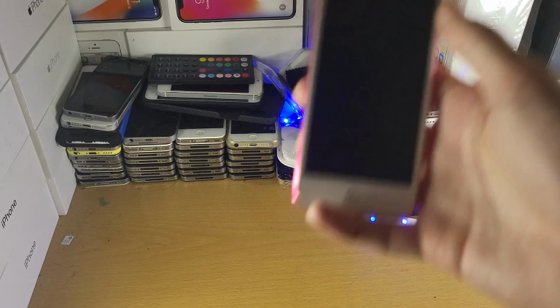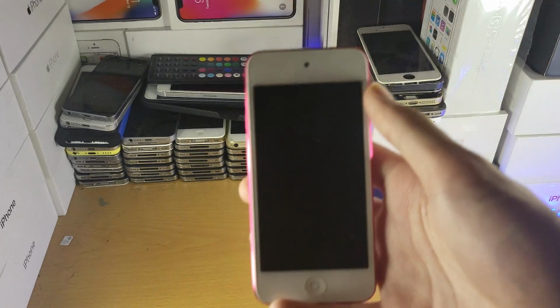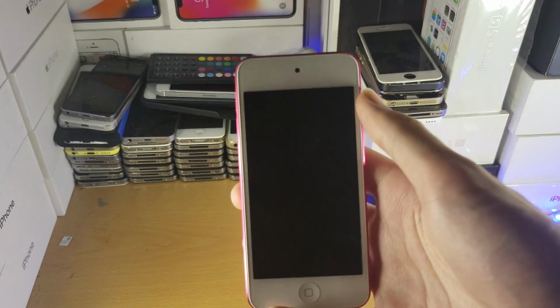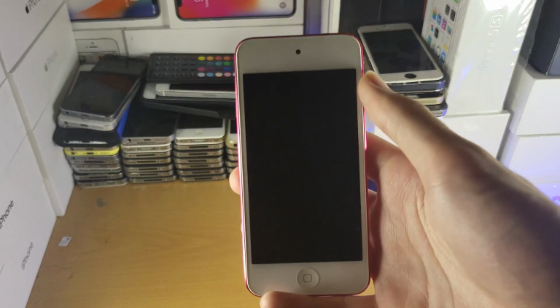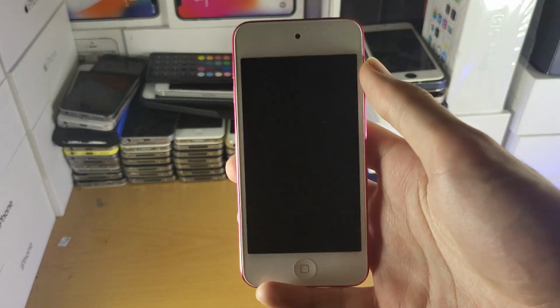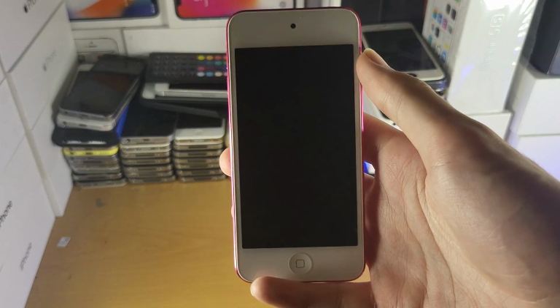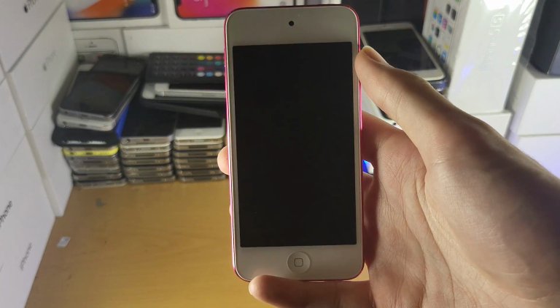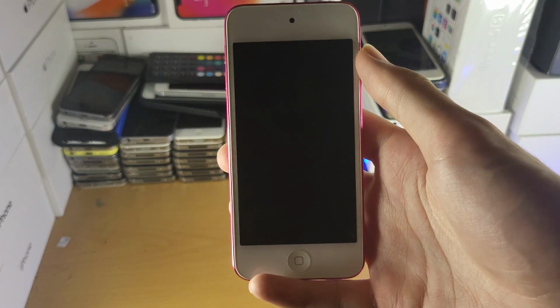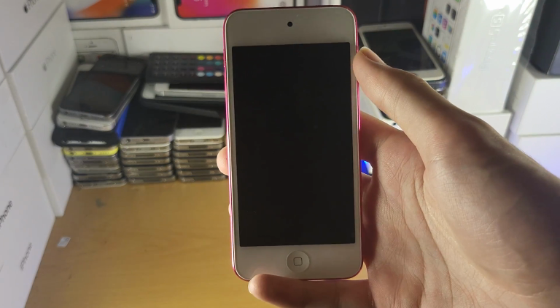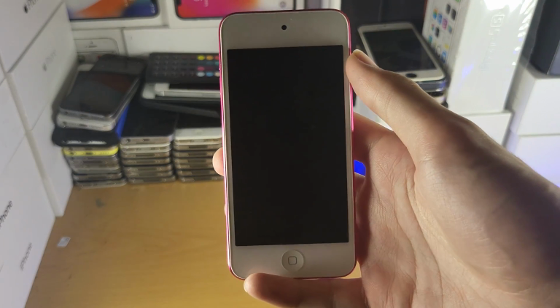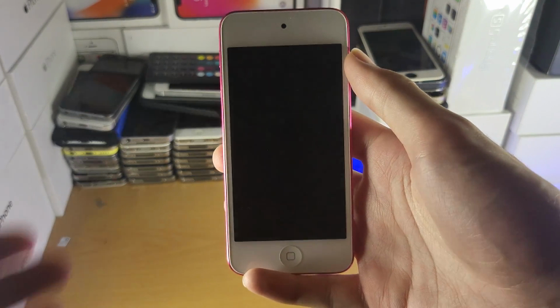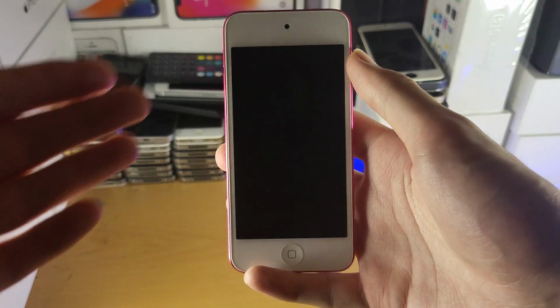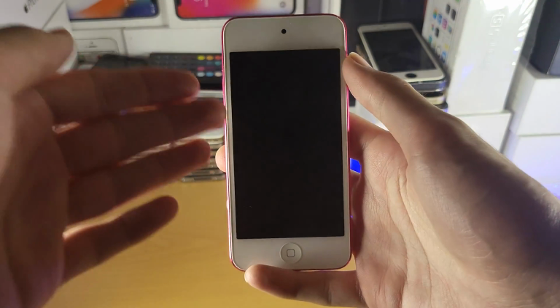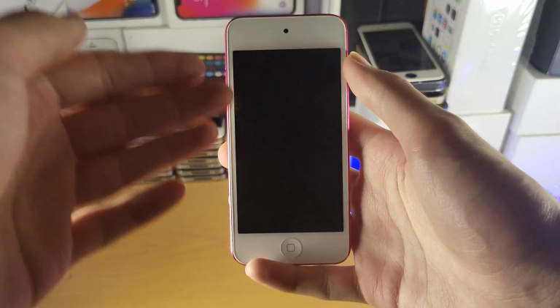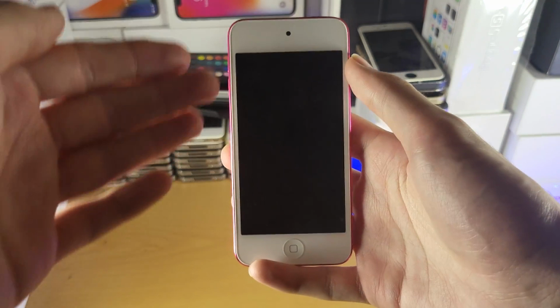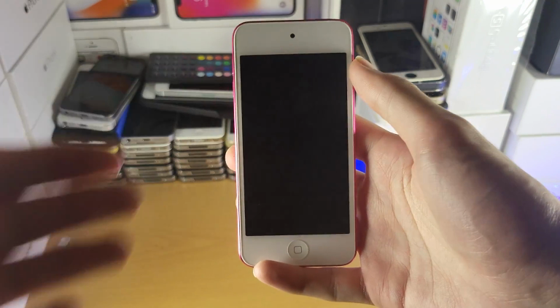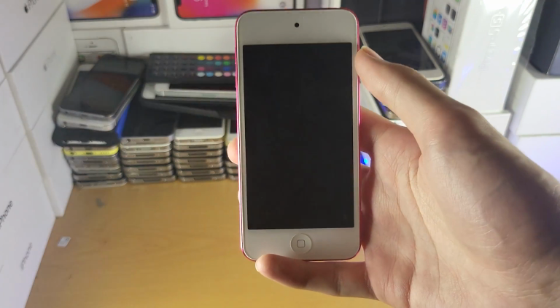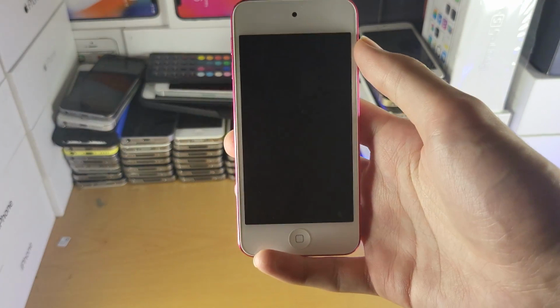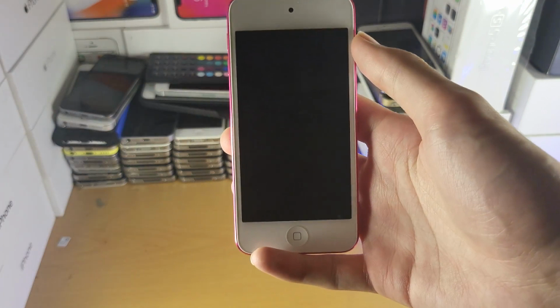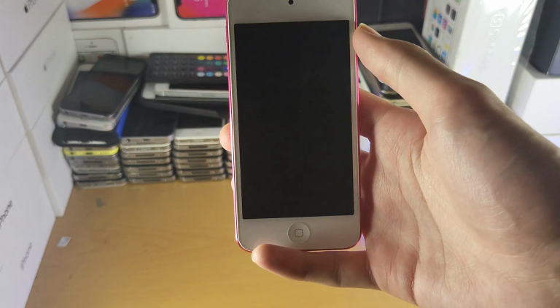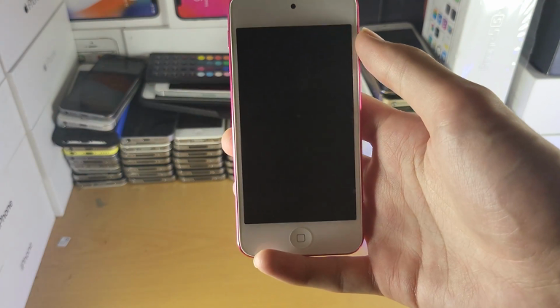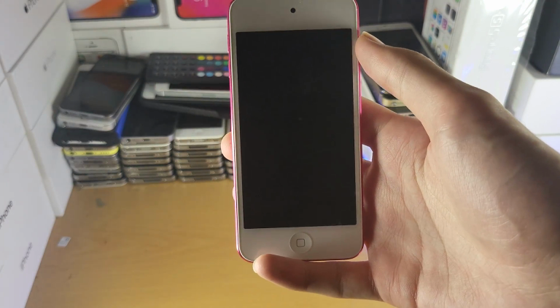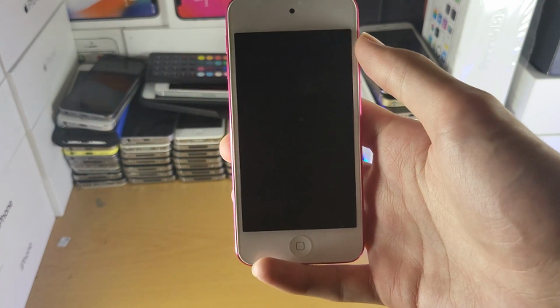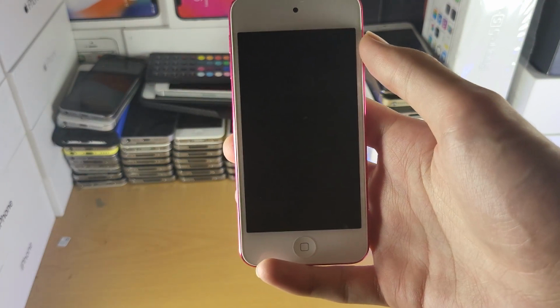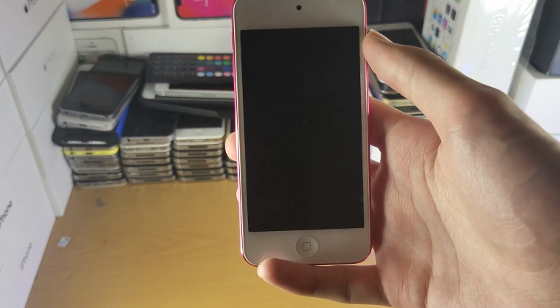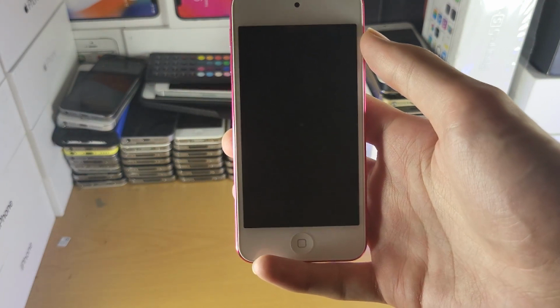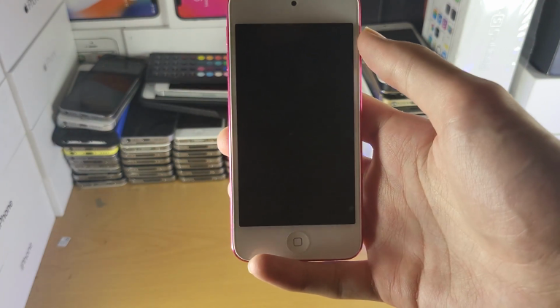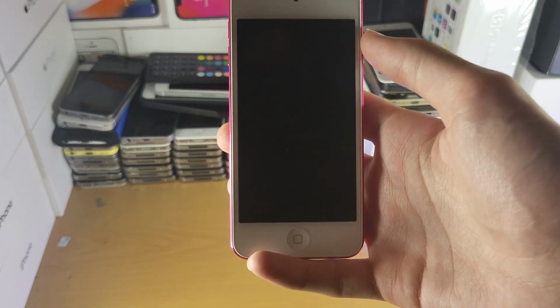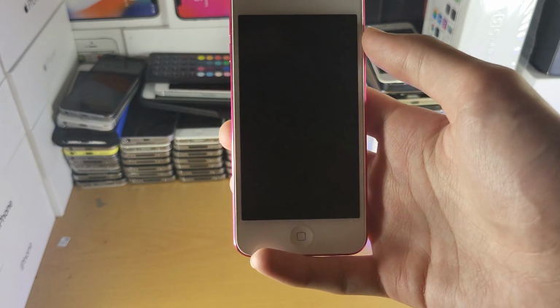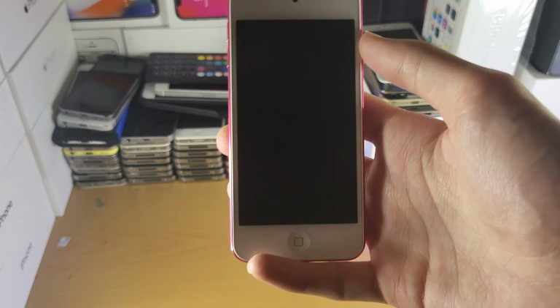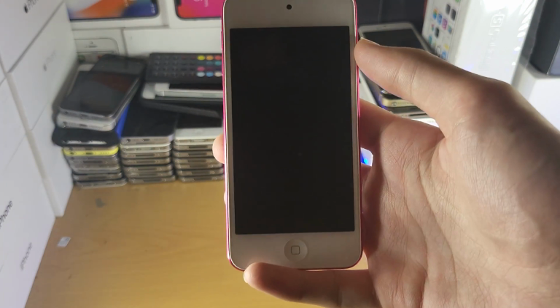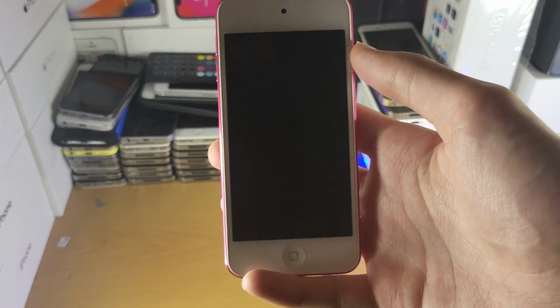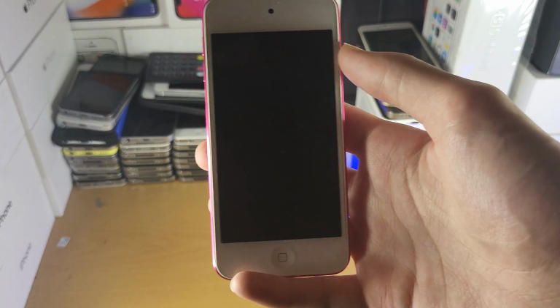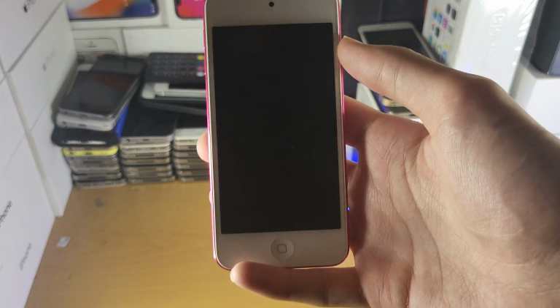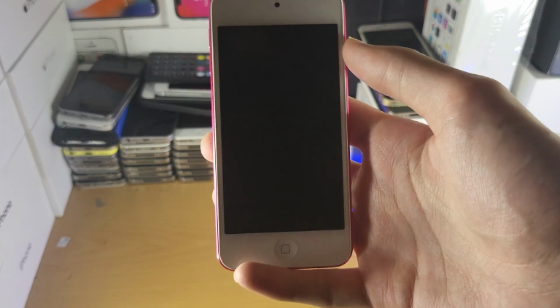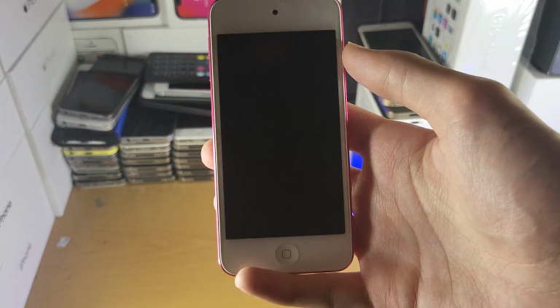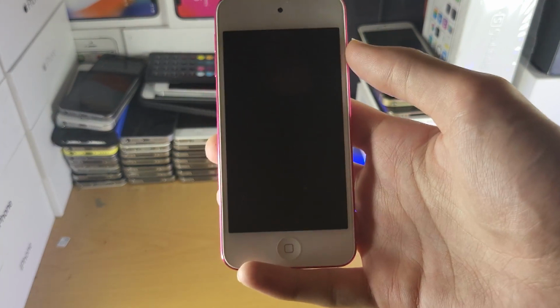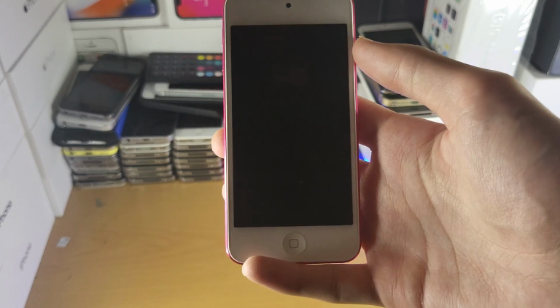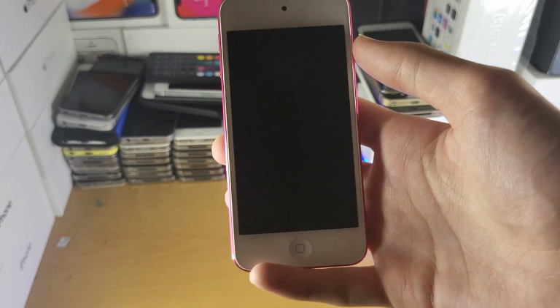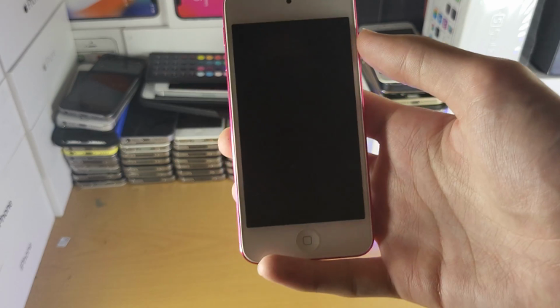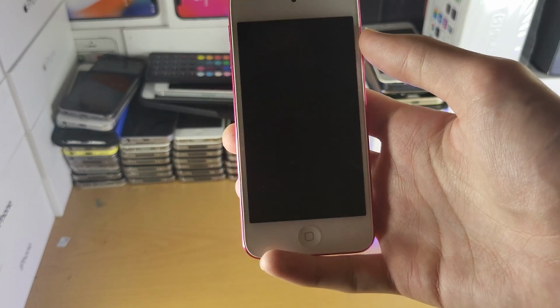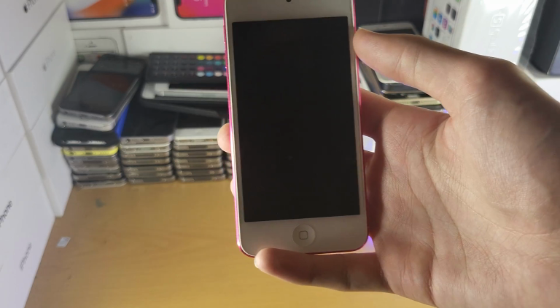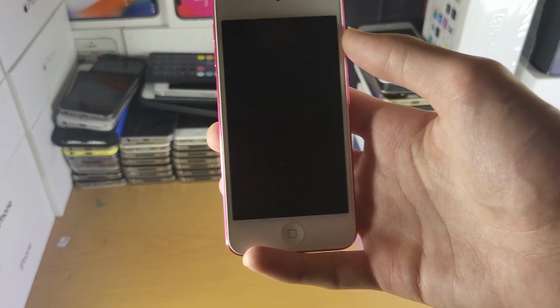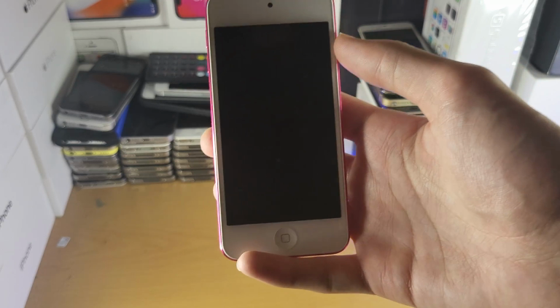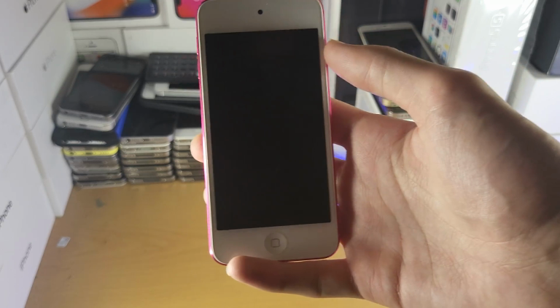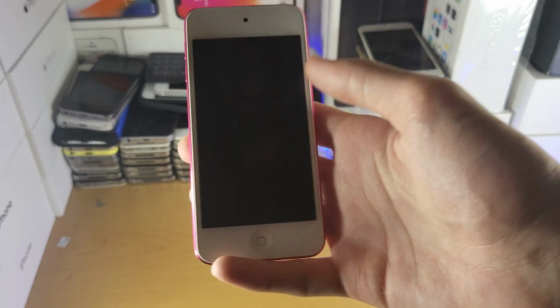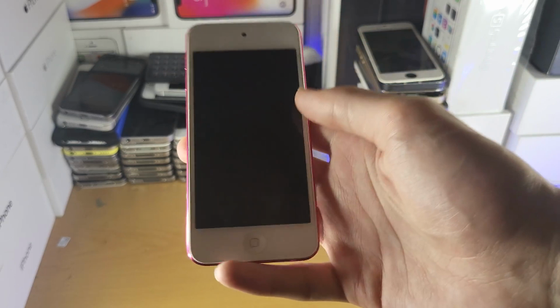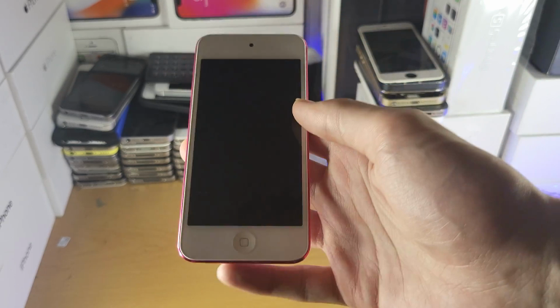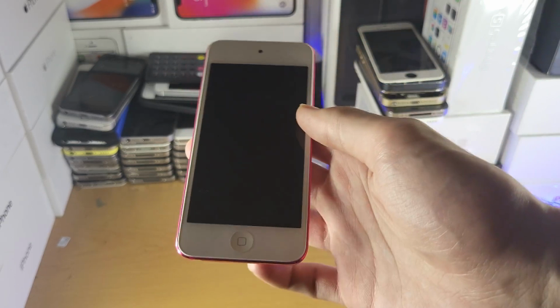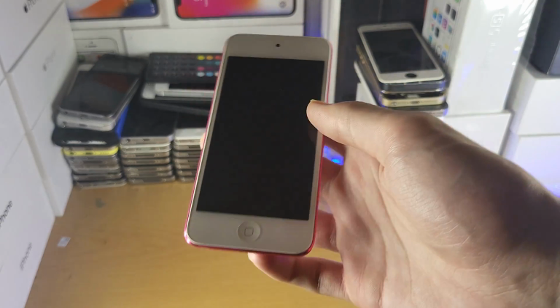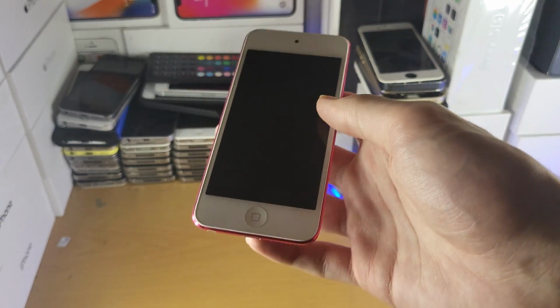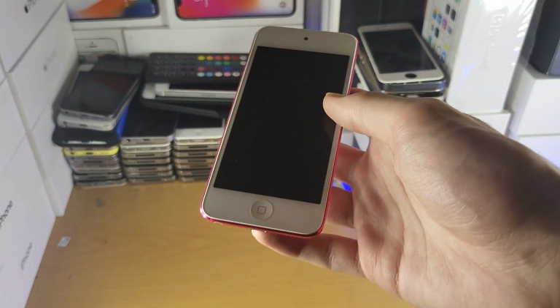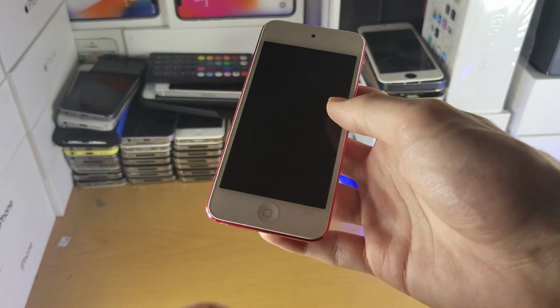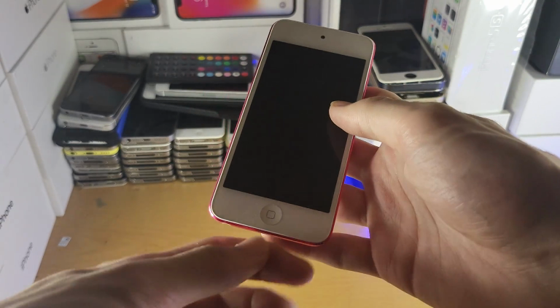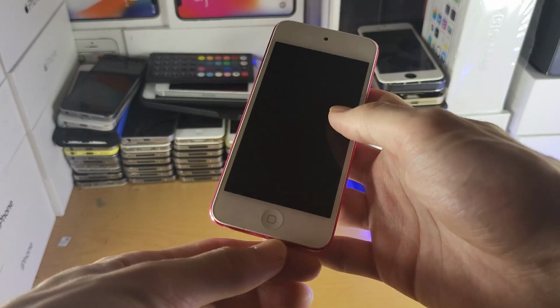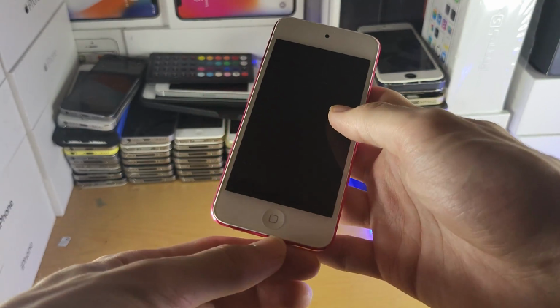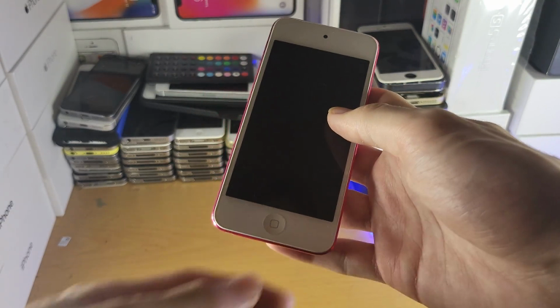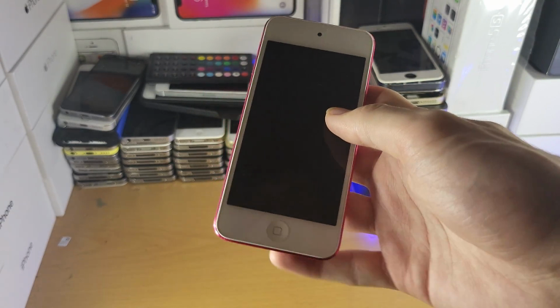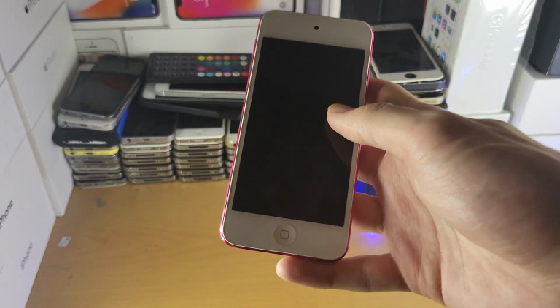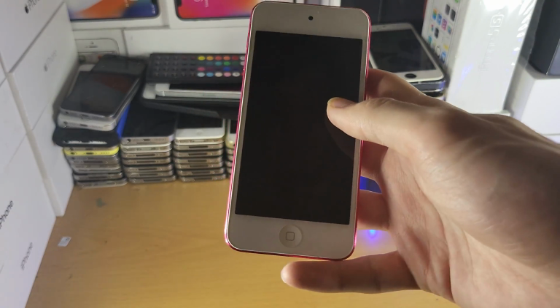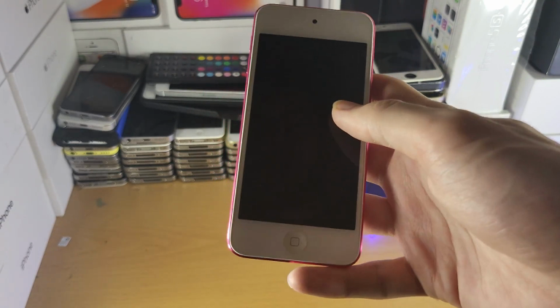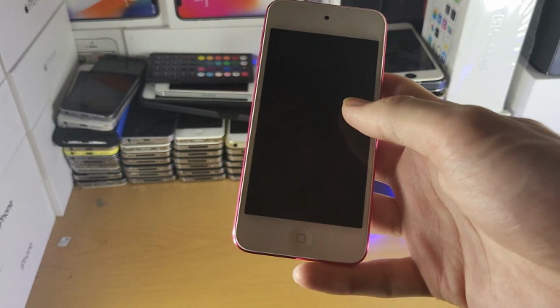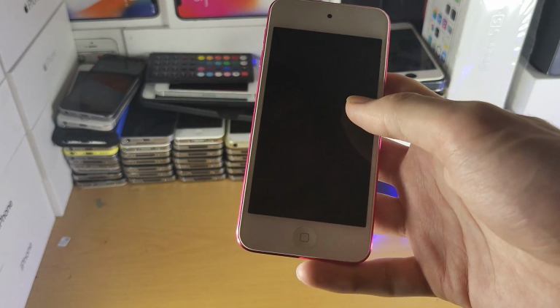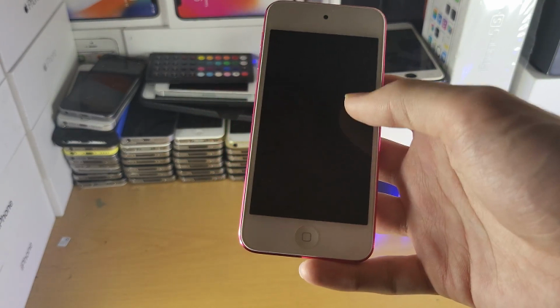Welcome everyone. I would like to show you how to easily turn on the iPod Touch. The first step I recommend is you connect your iPod Touch to the charger.